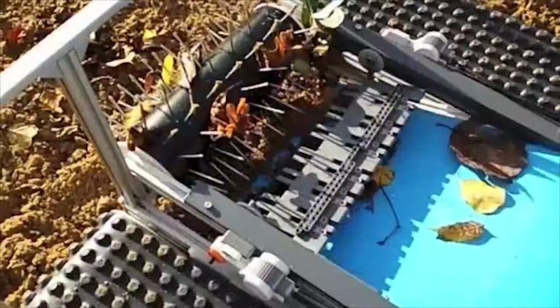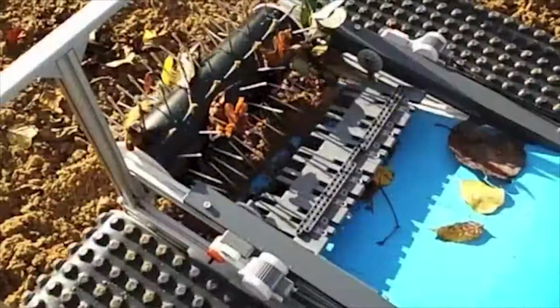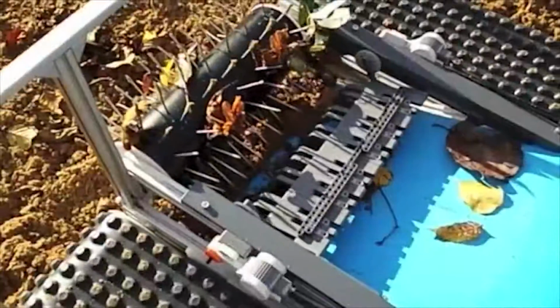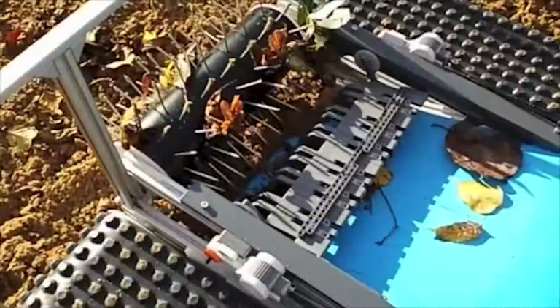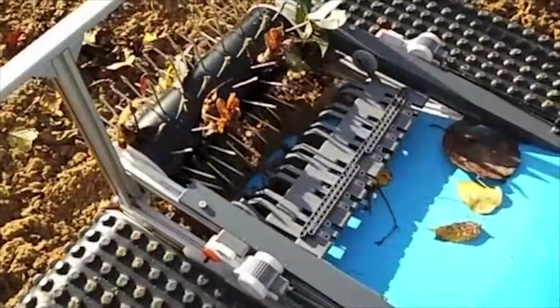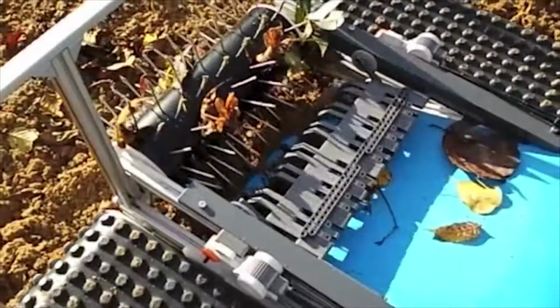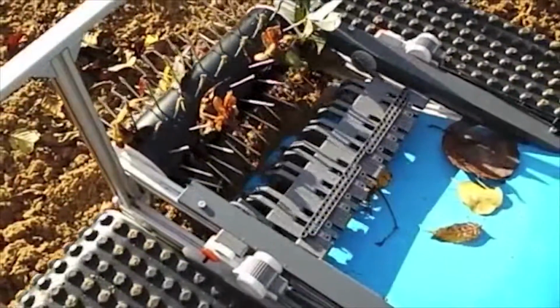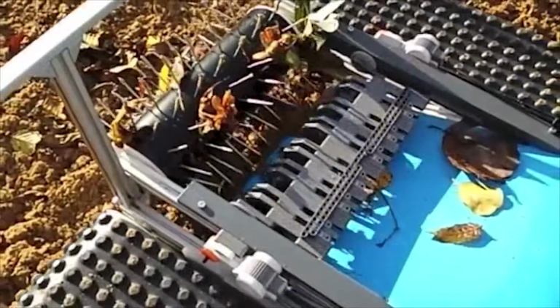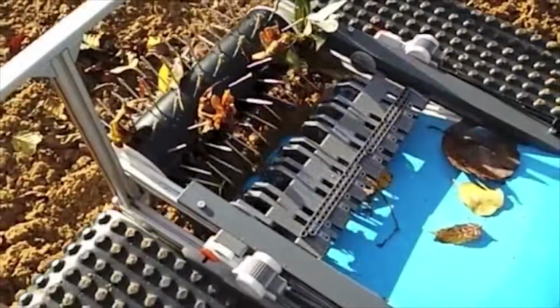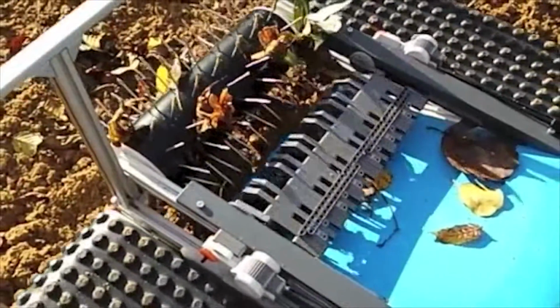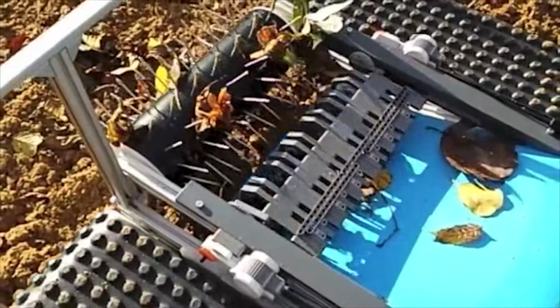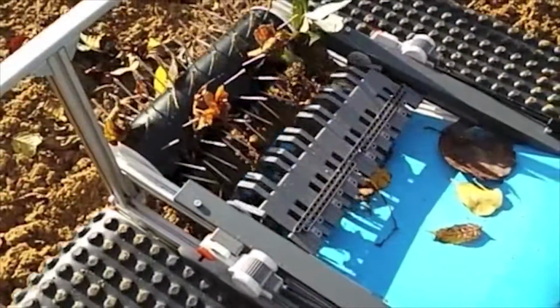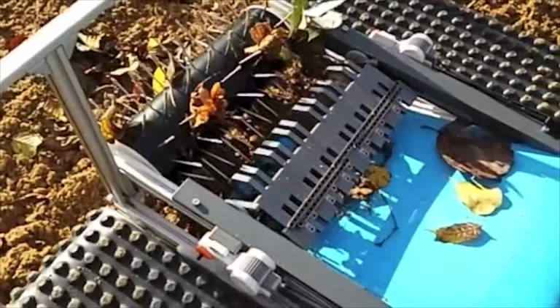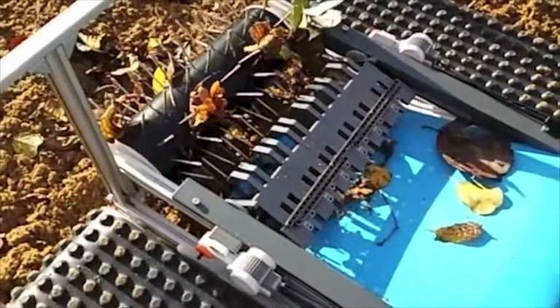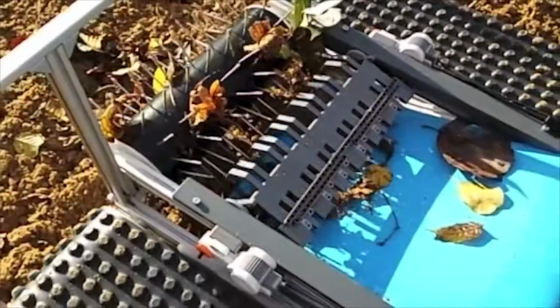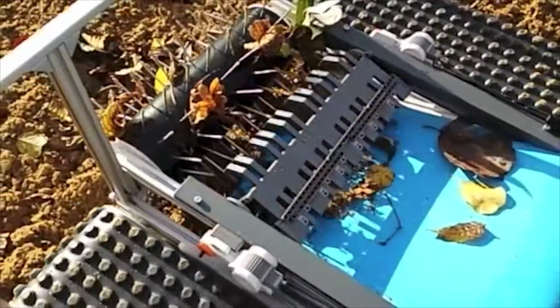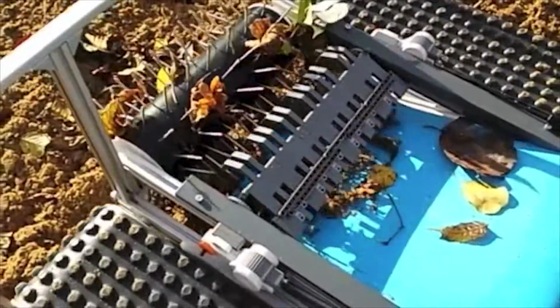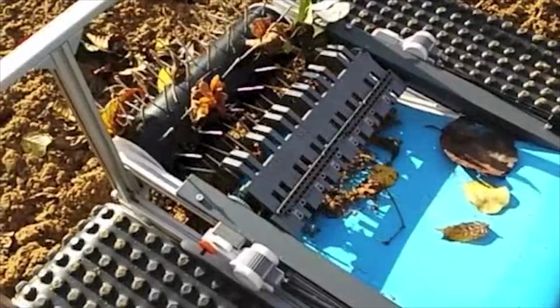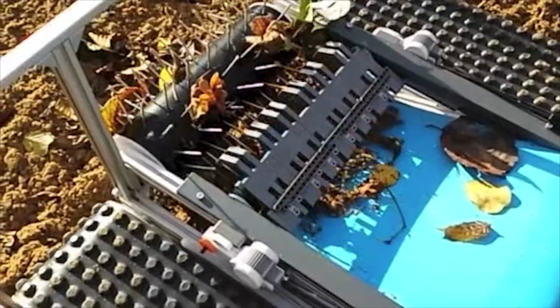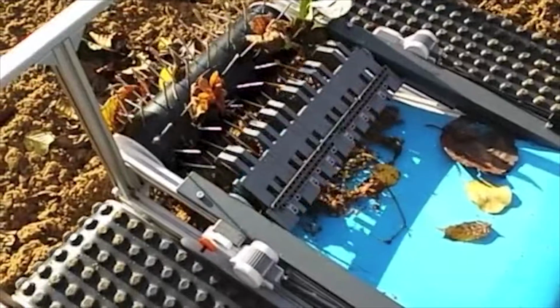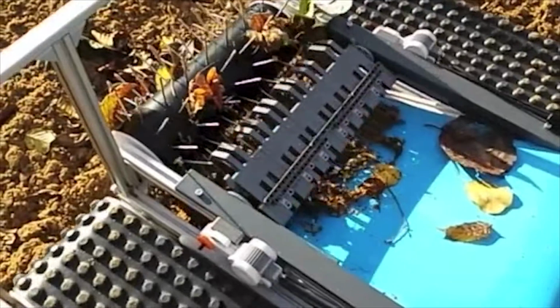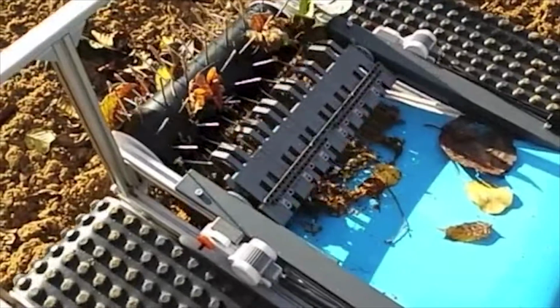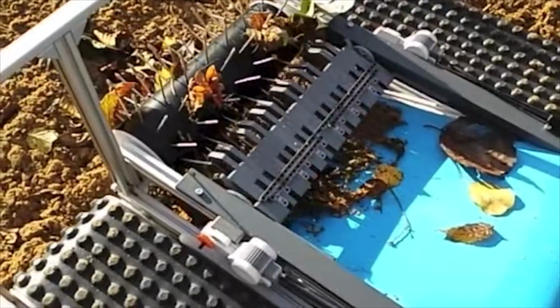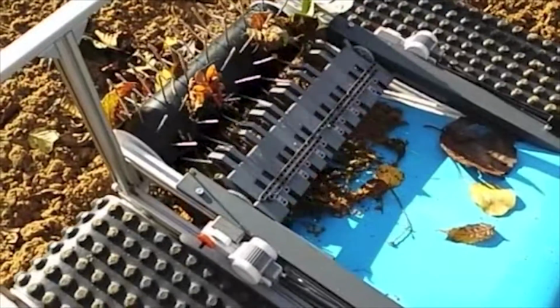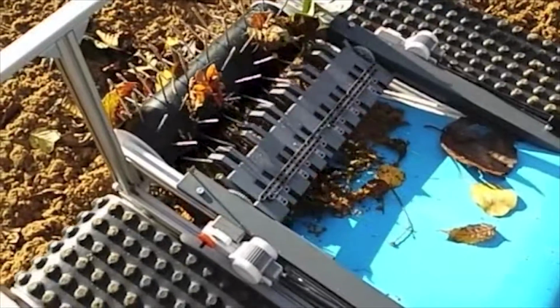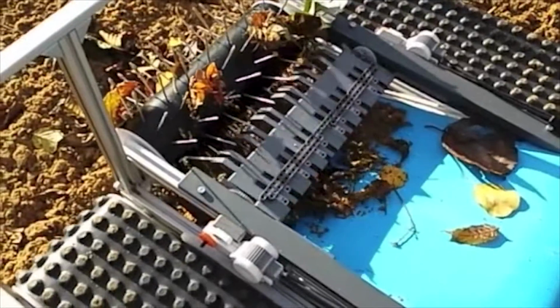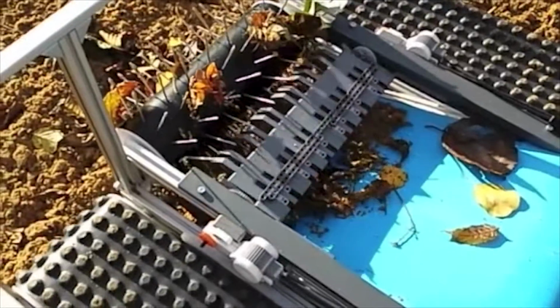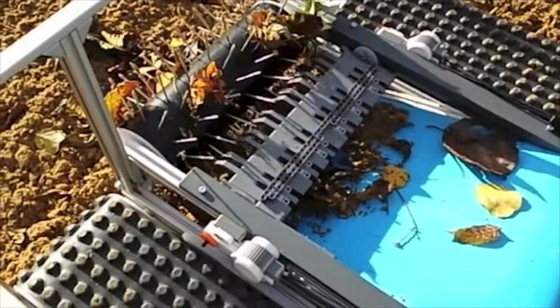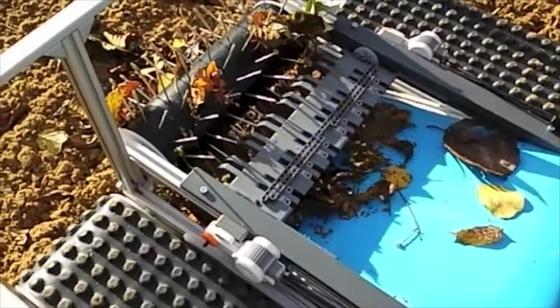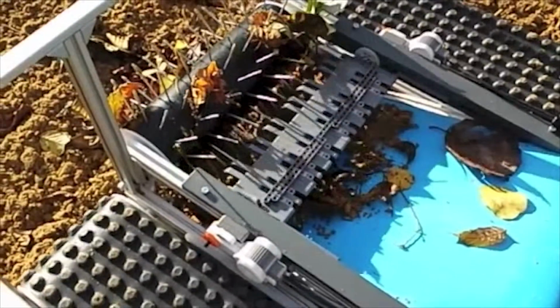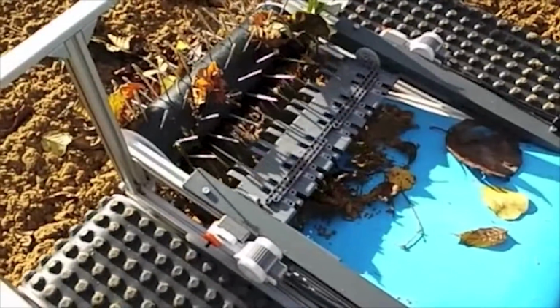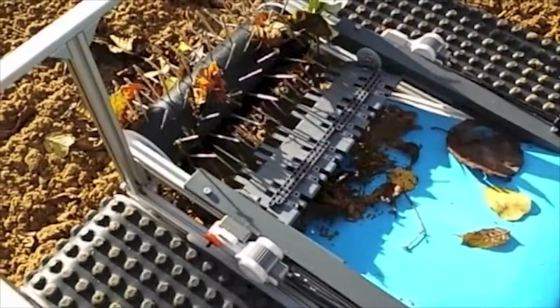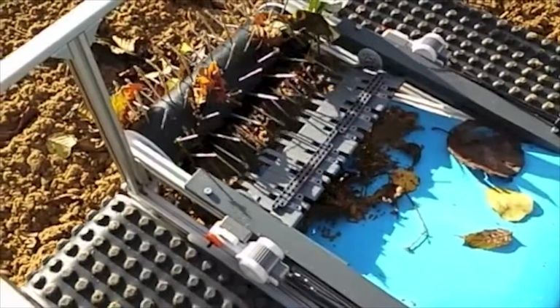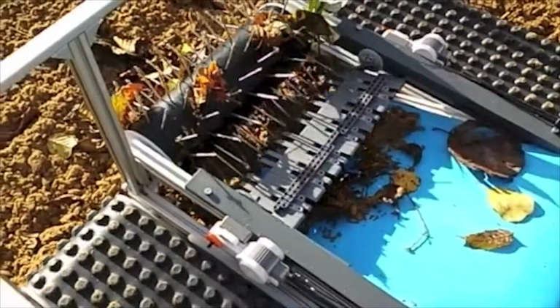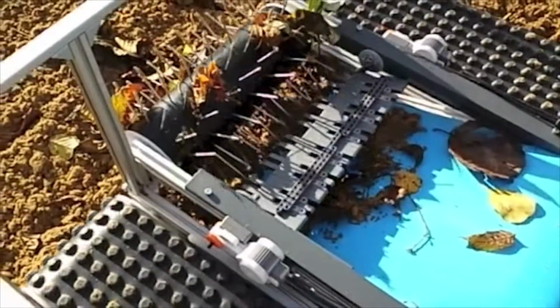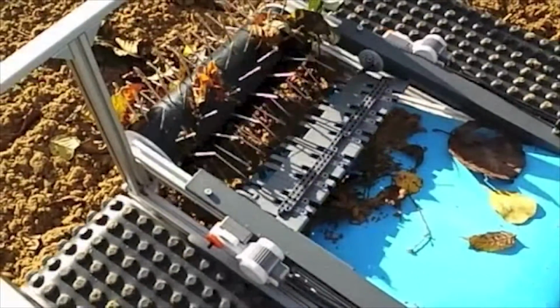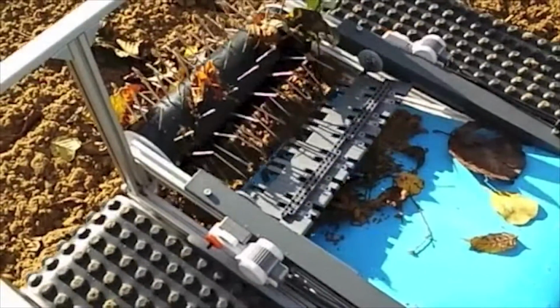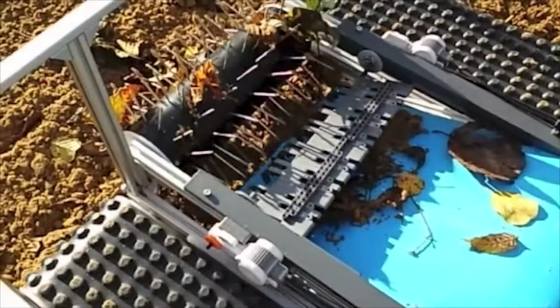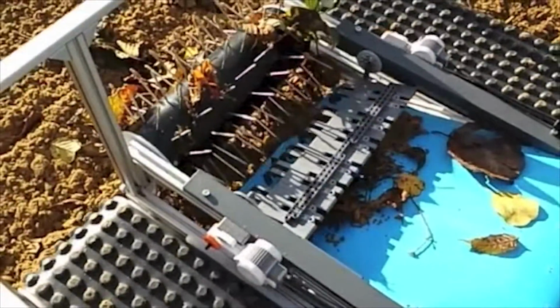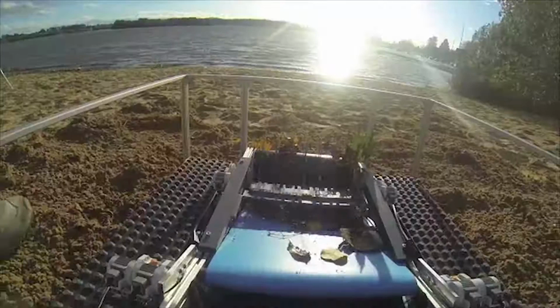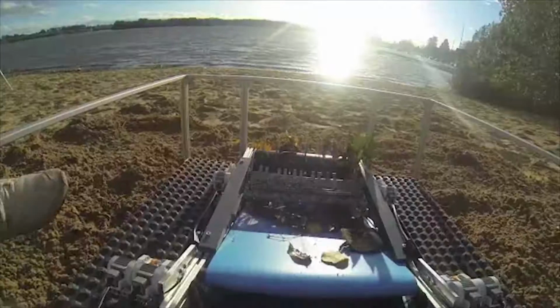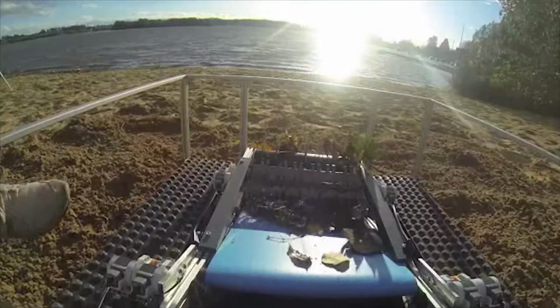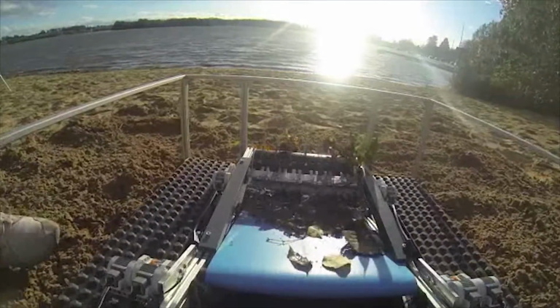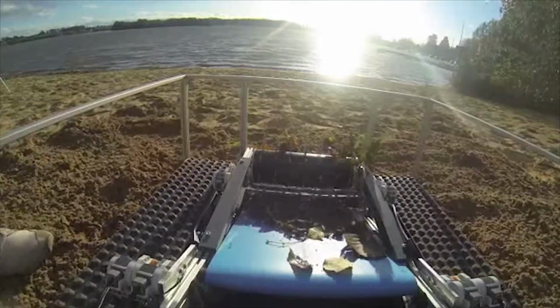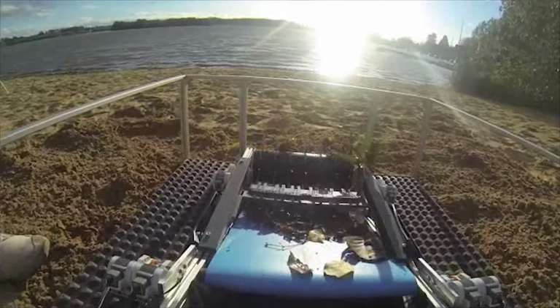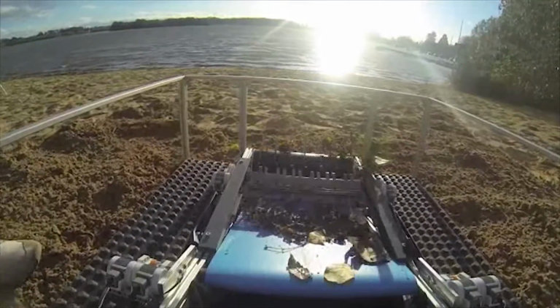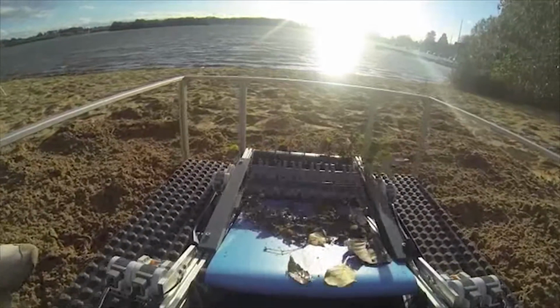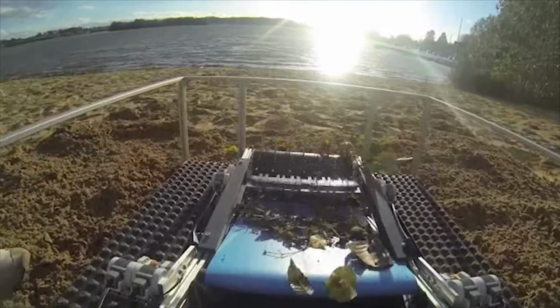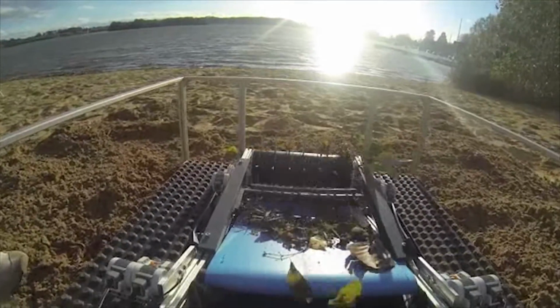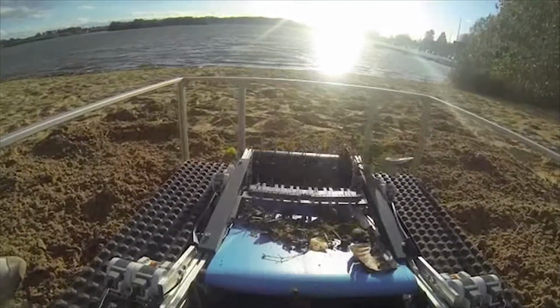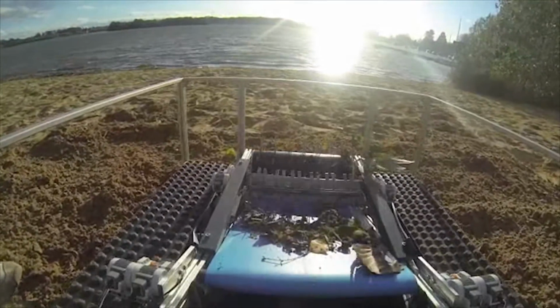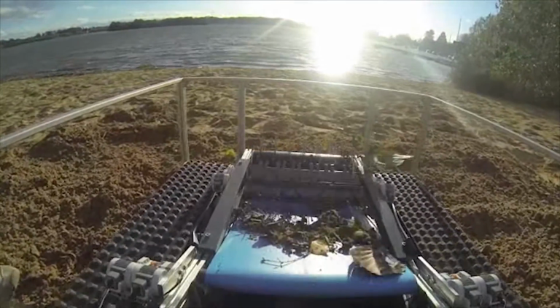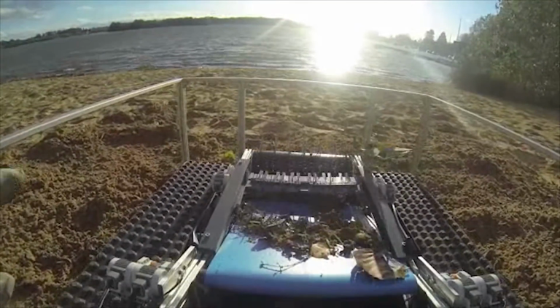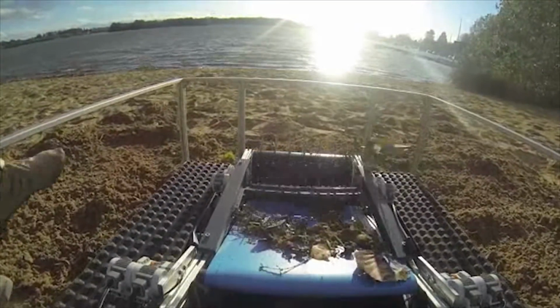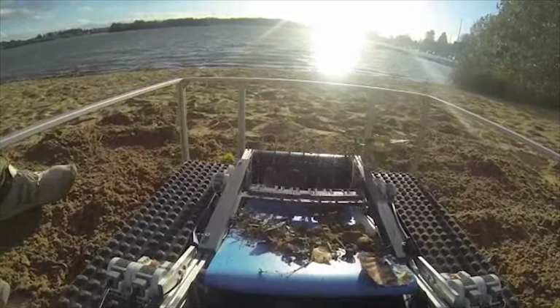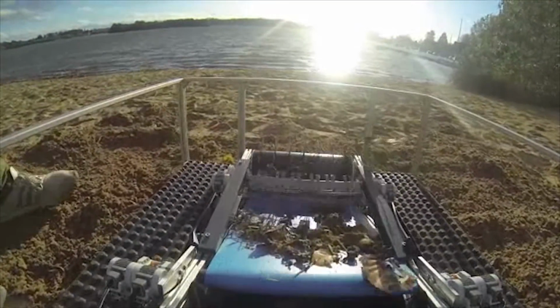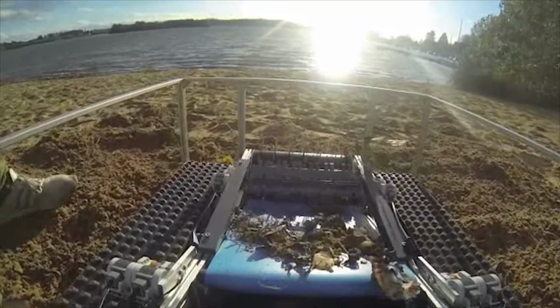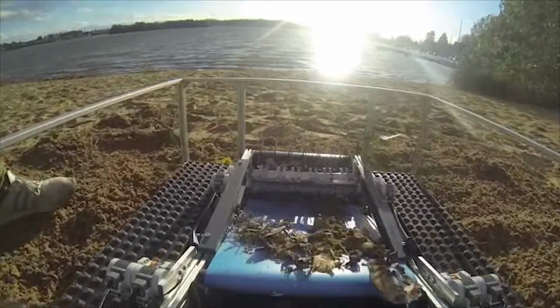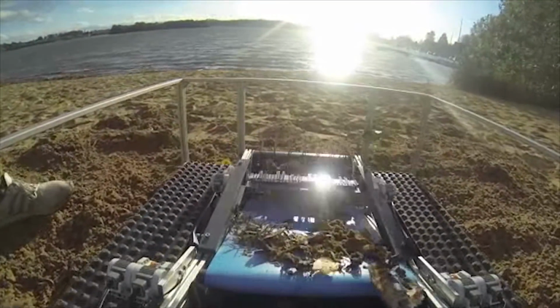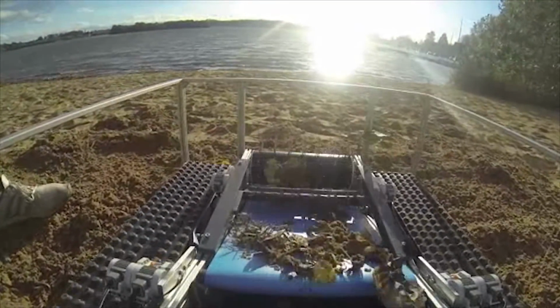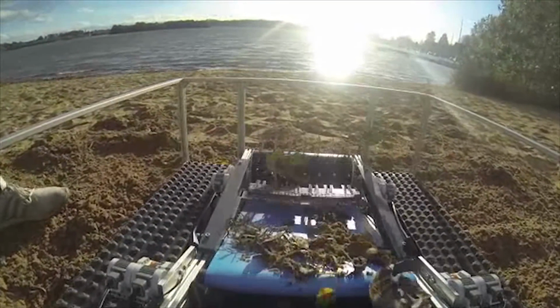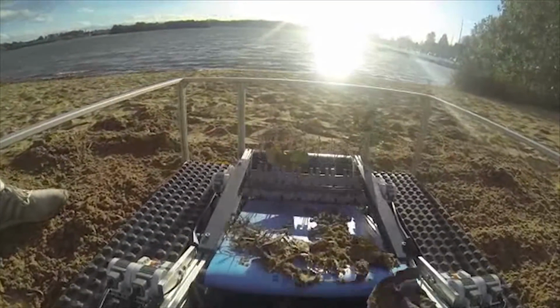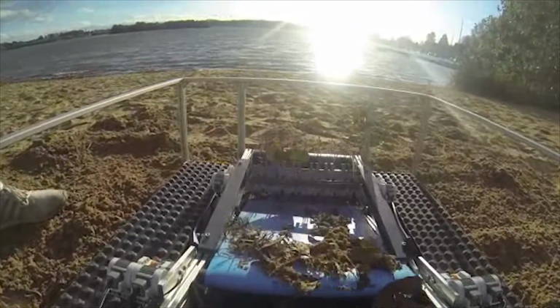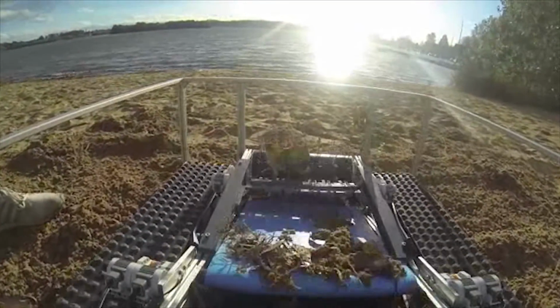The seaweeds are scratched off from the wheel so they fall on the conveyor belt, which transports them to the collecting tank.